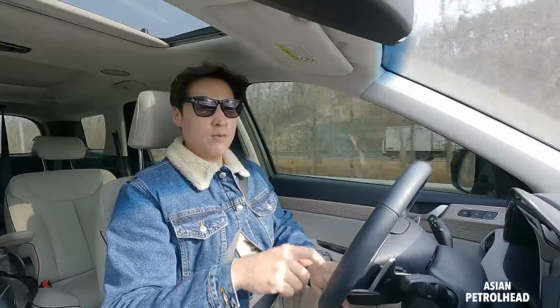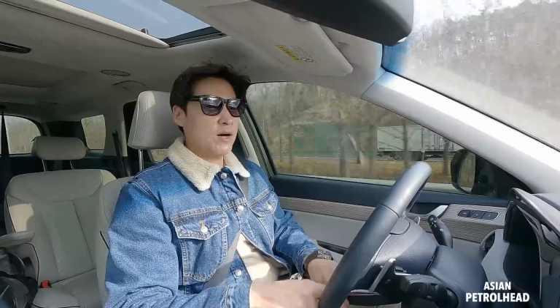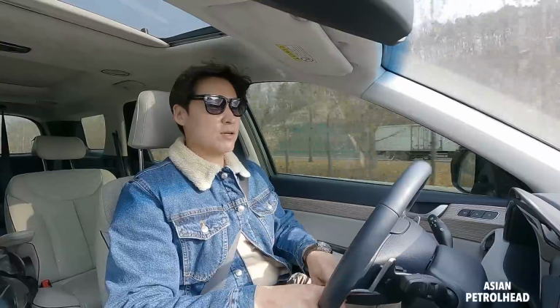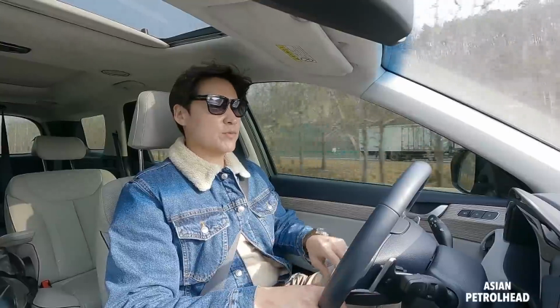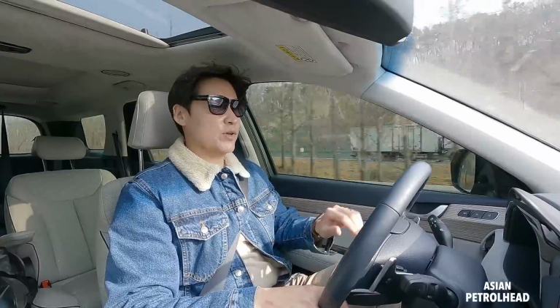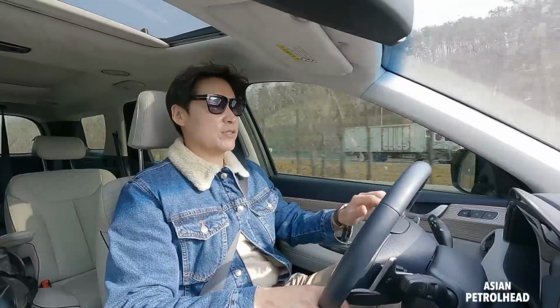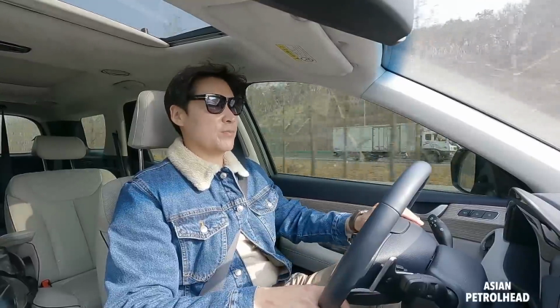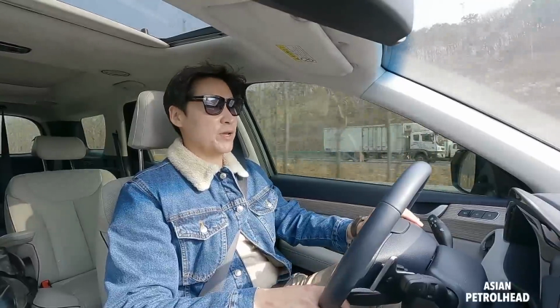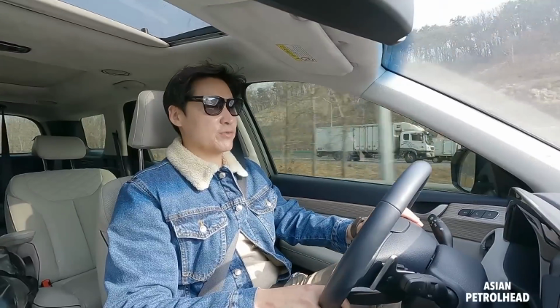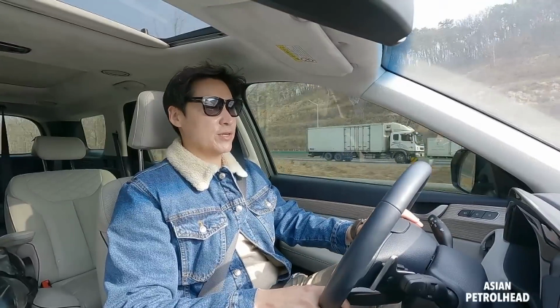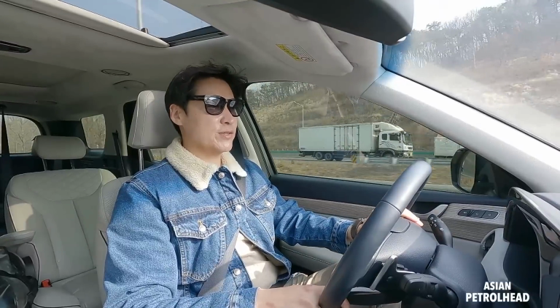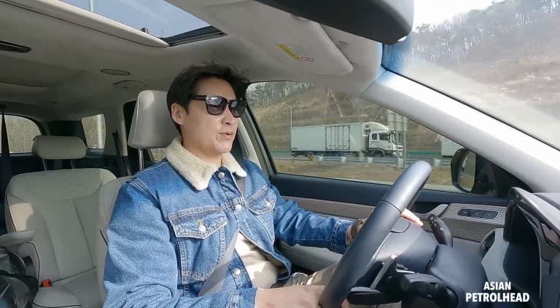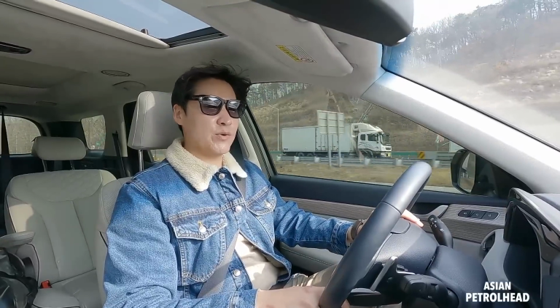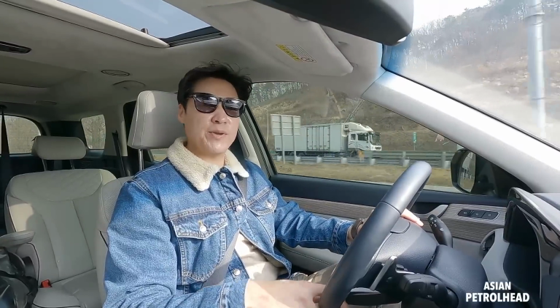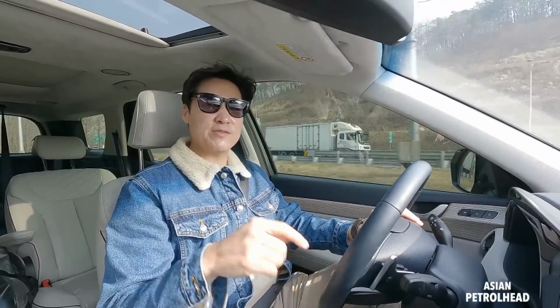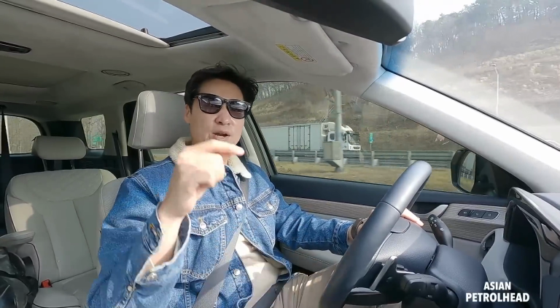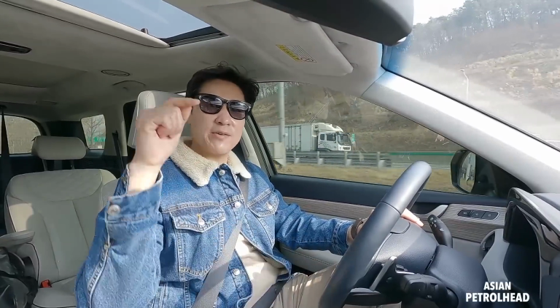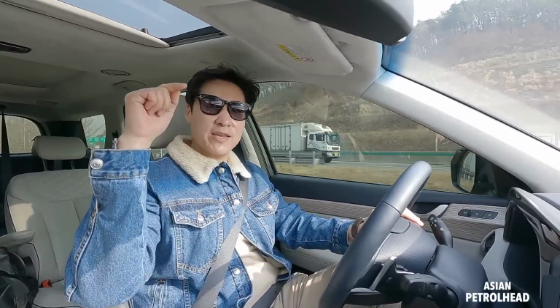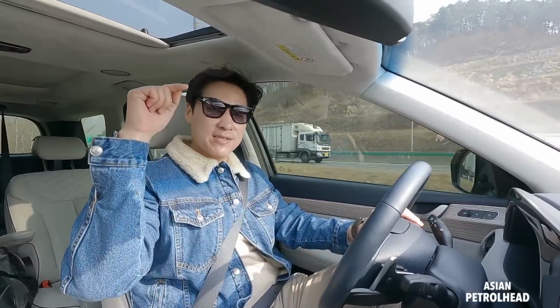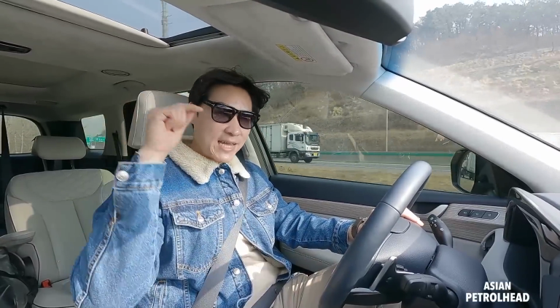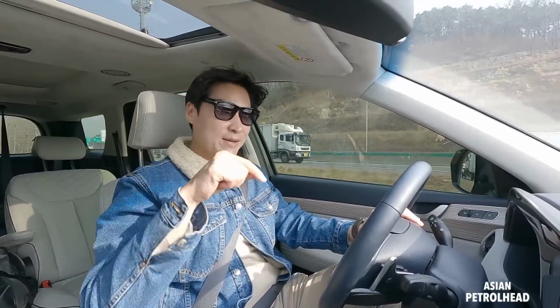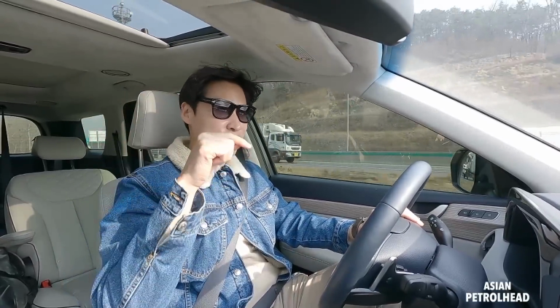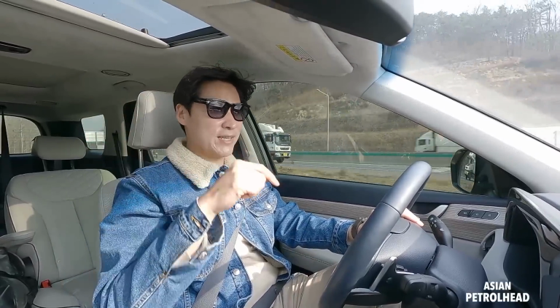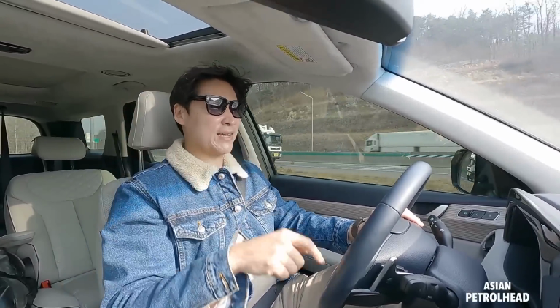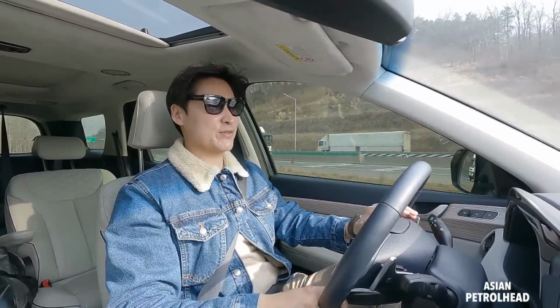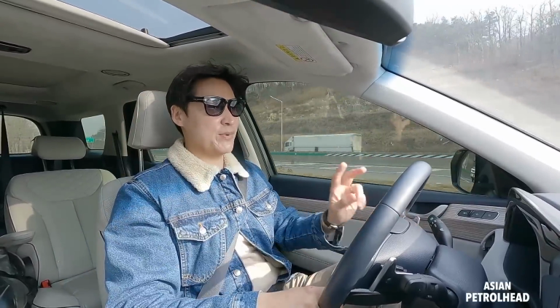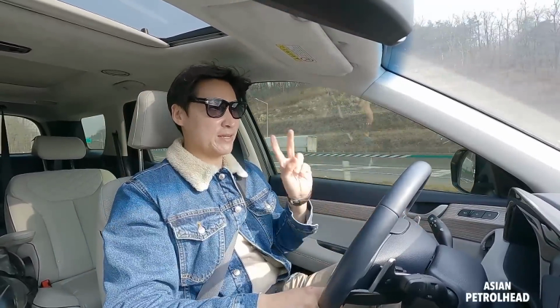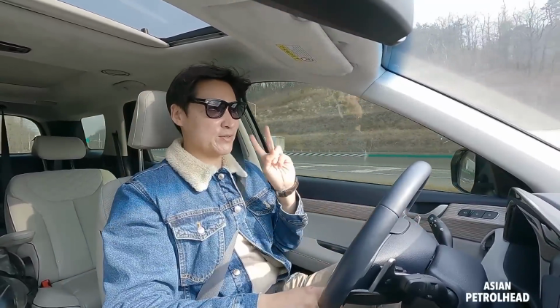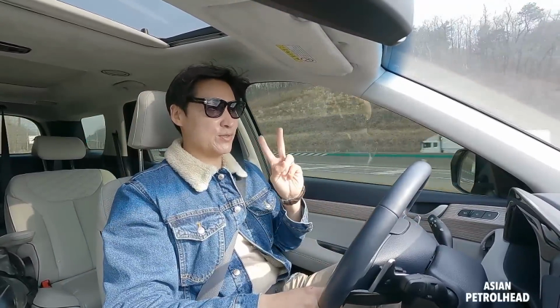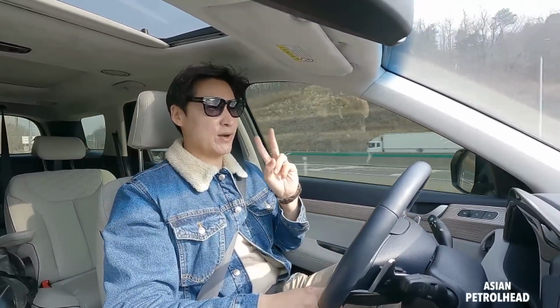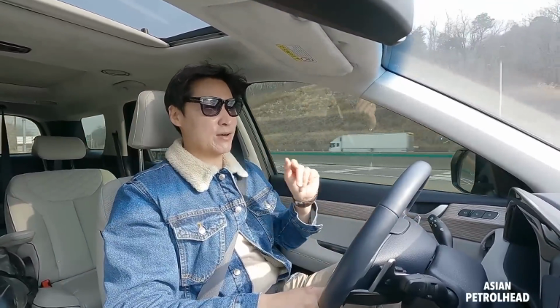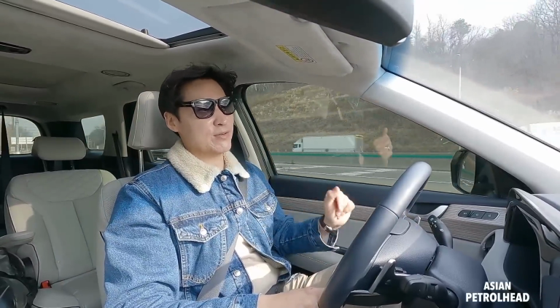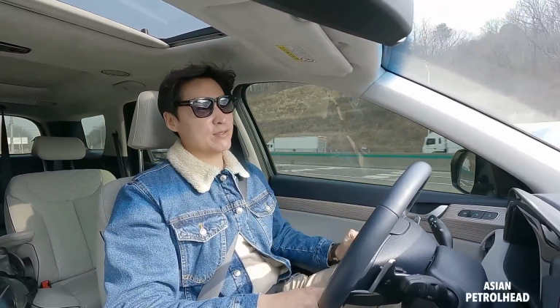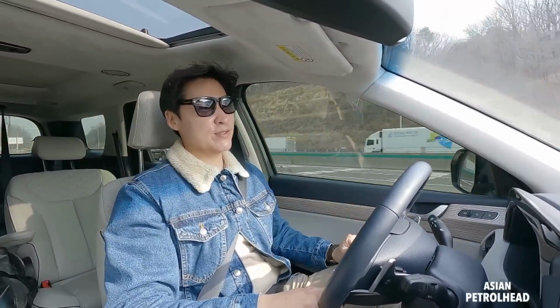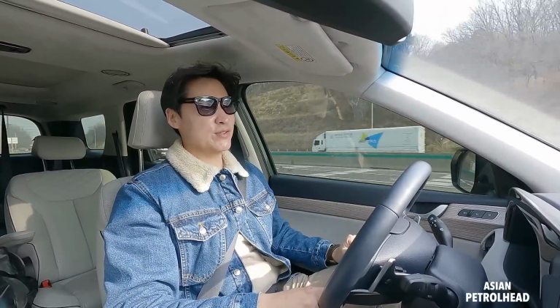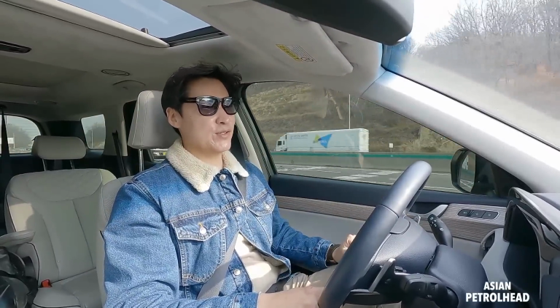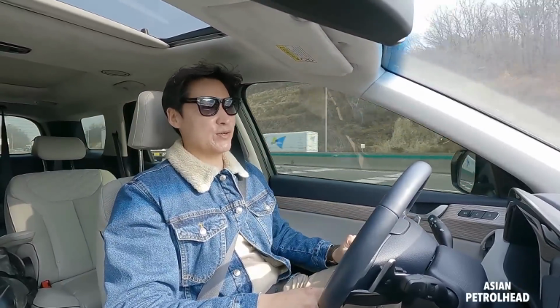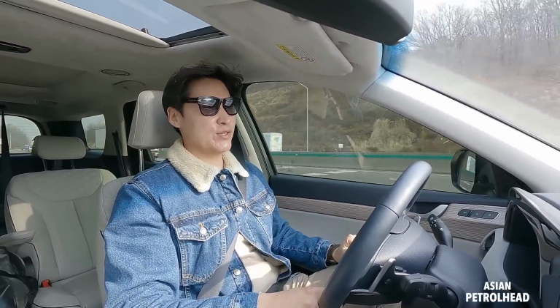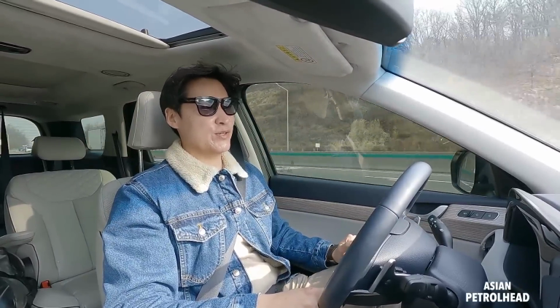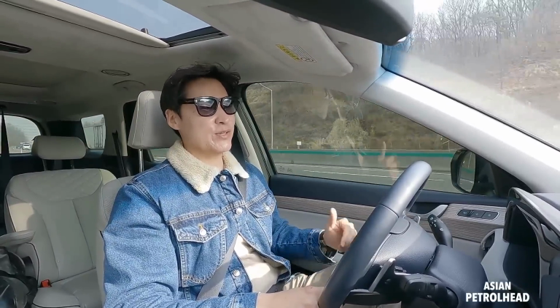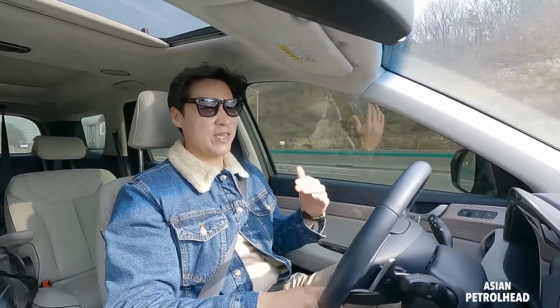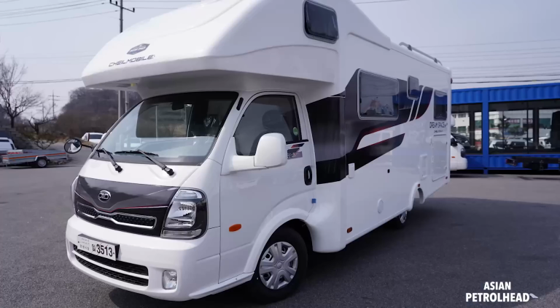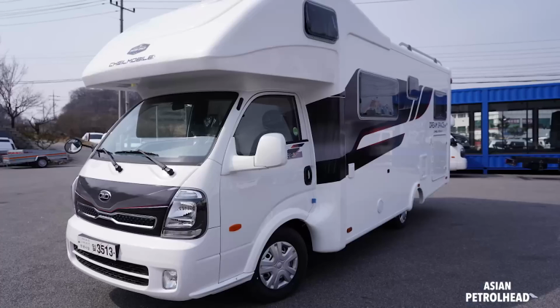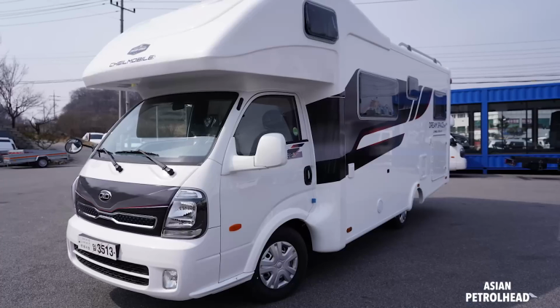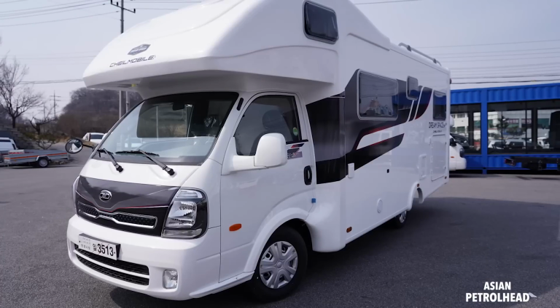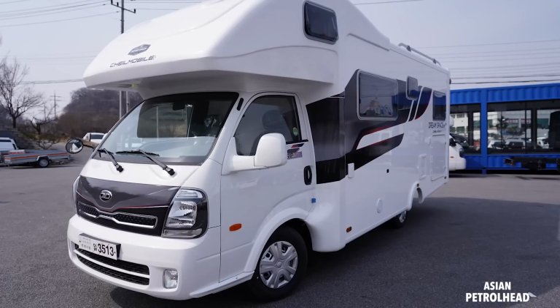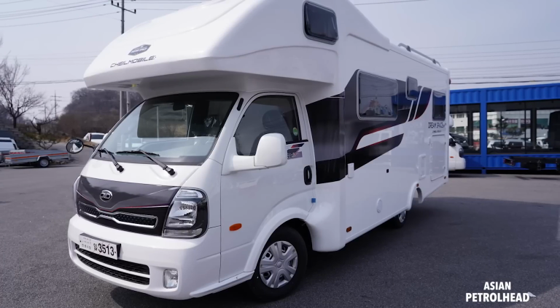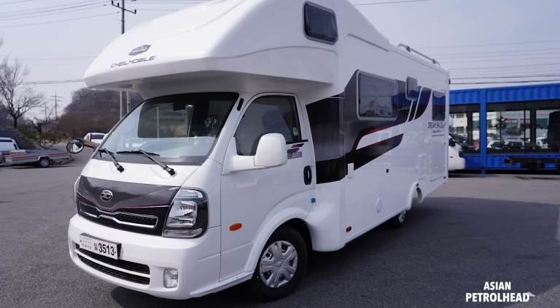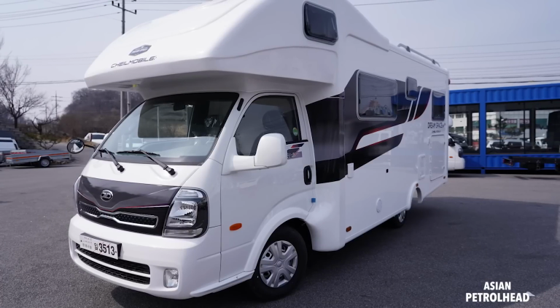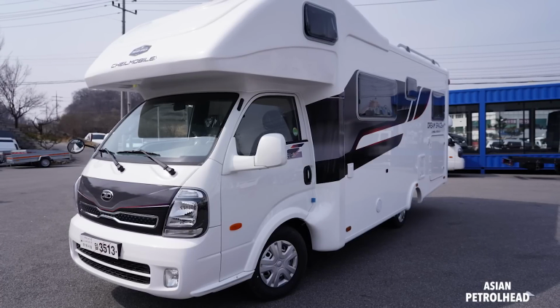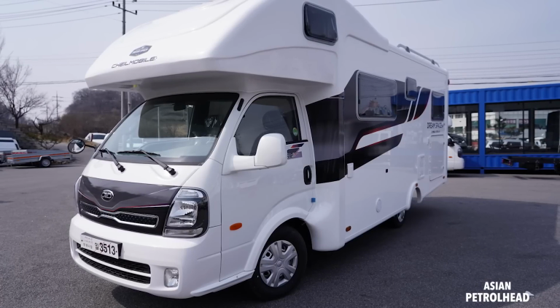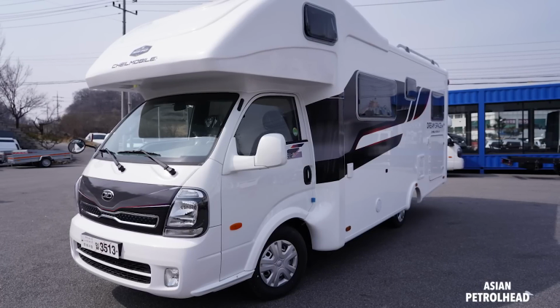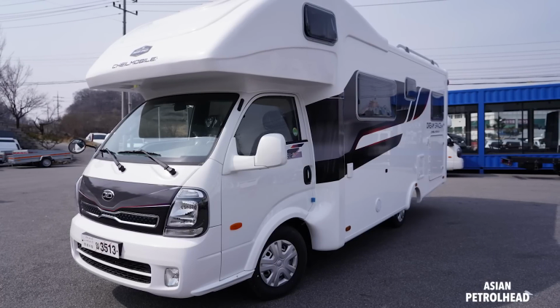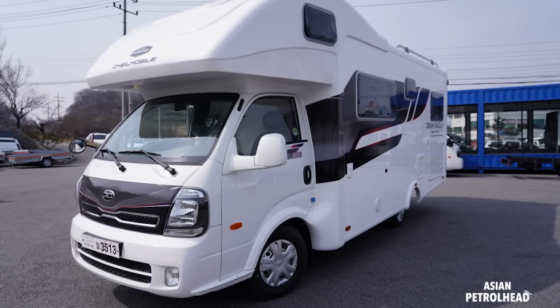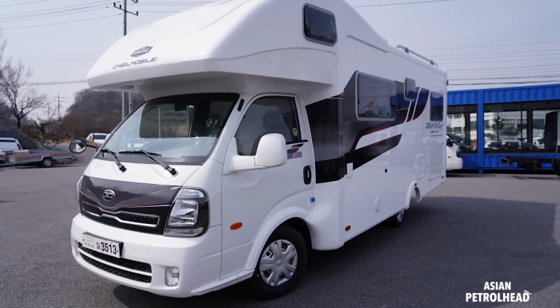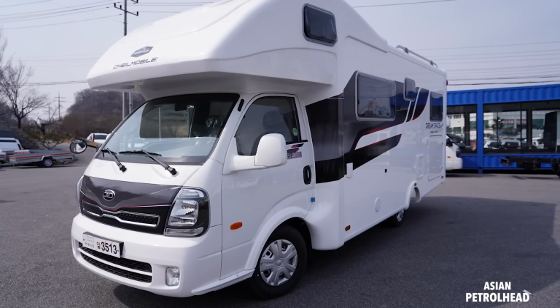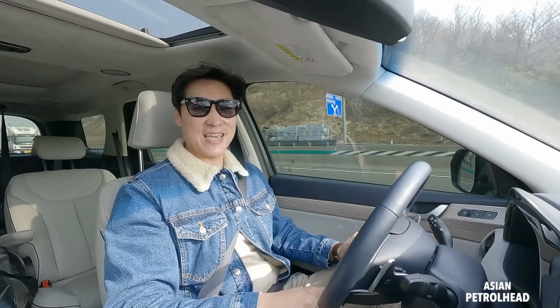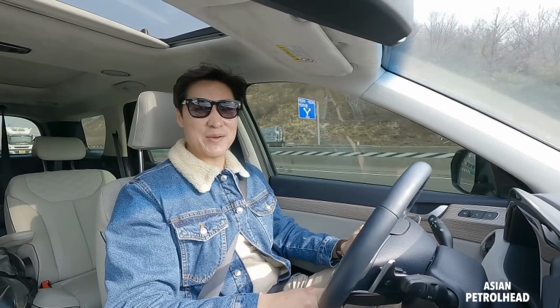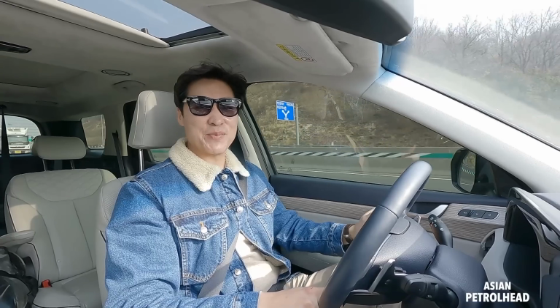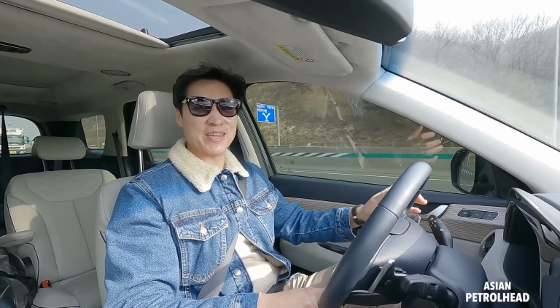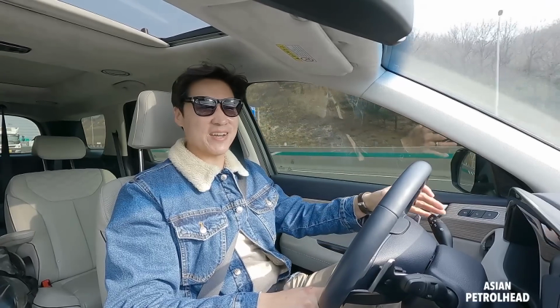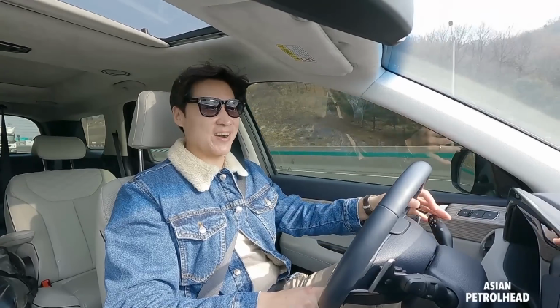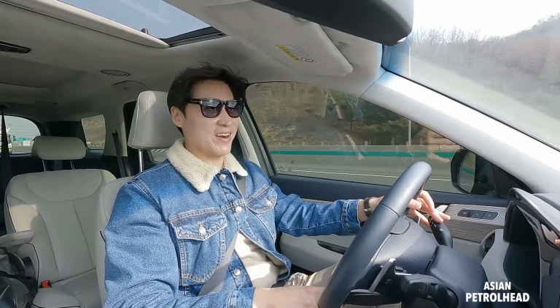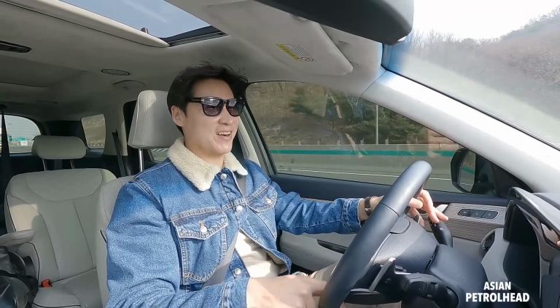Hello, welcome to Asian Petro. Today we'll be driving down south about two hours to show you a Kia Bongo-based camping car.